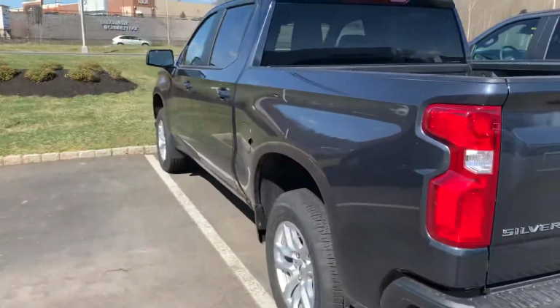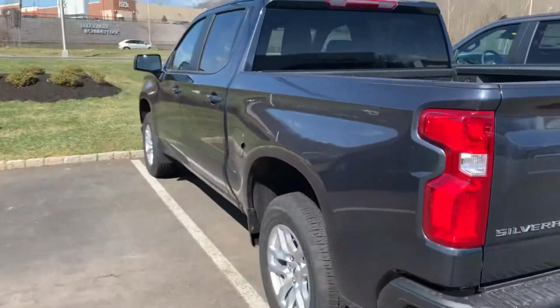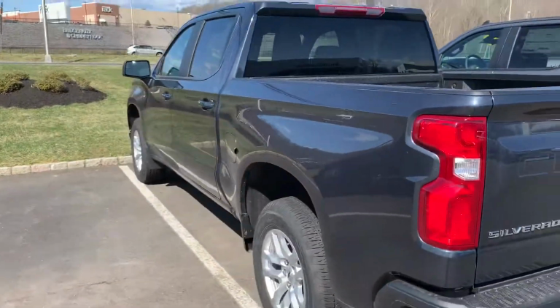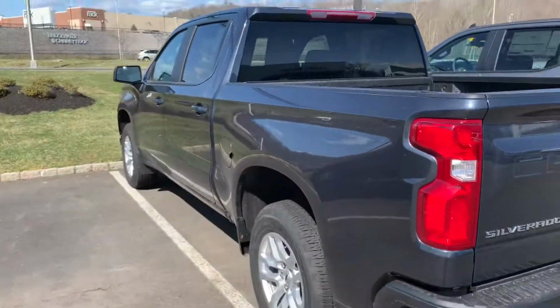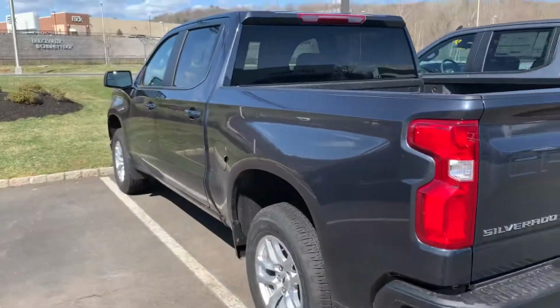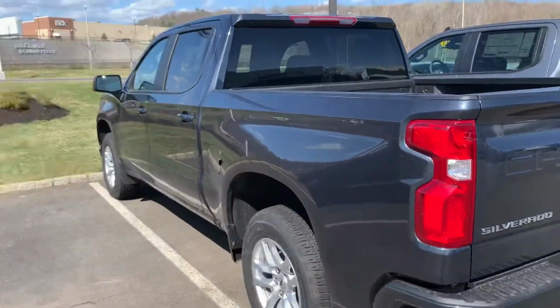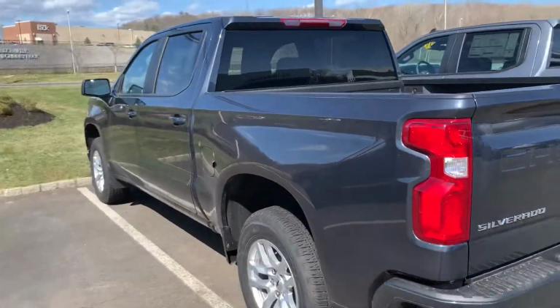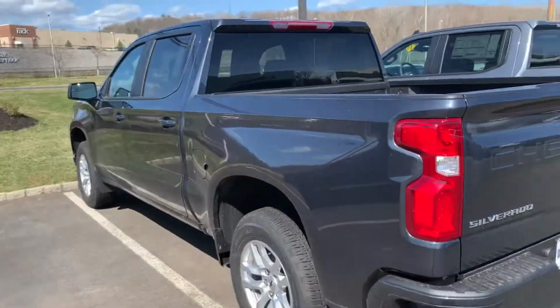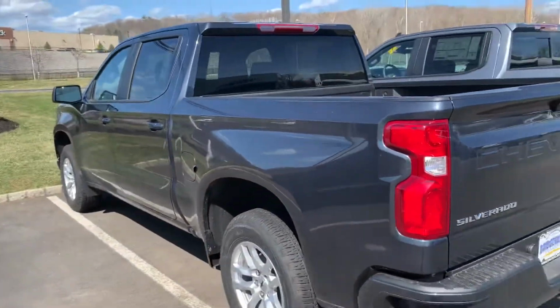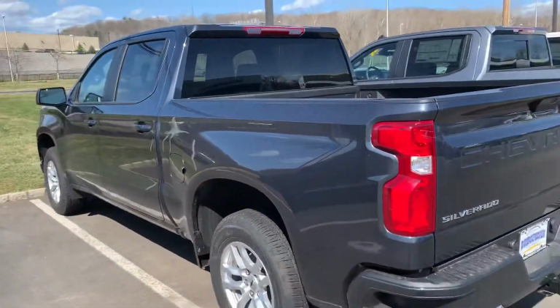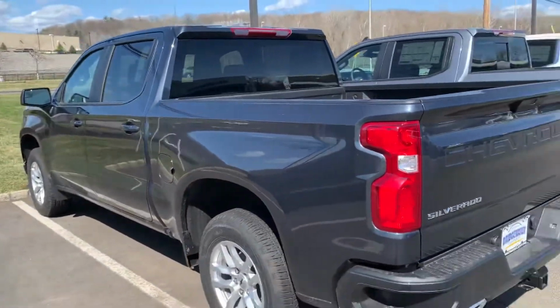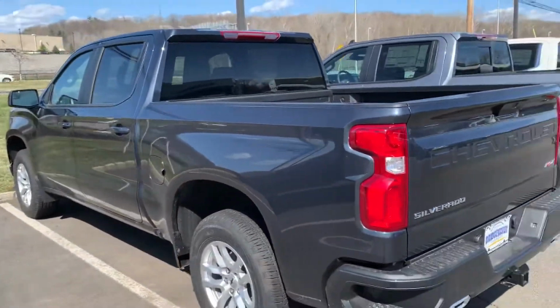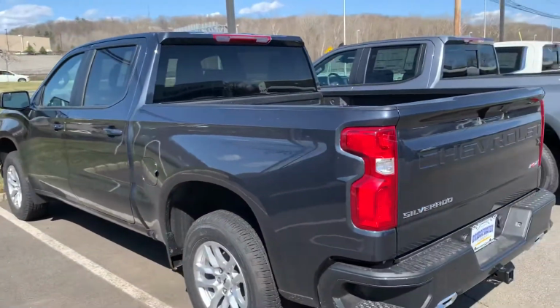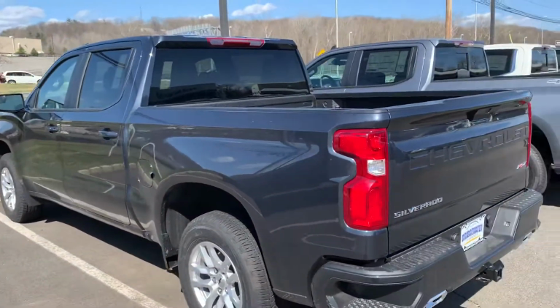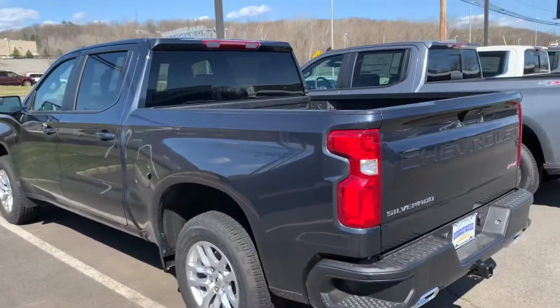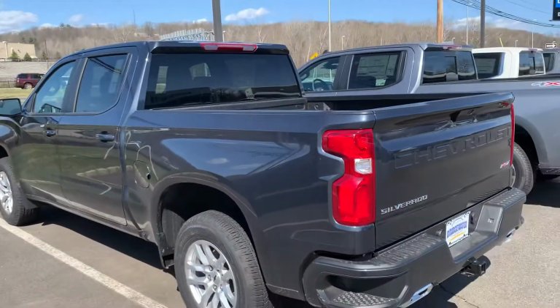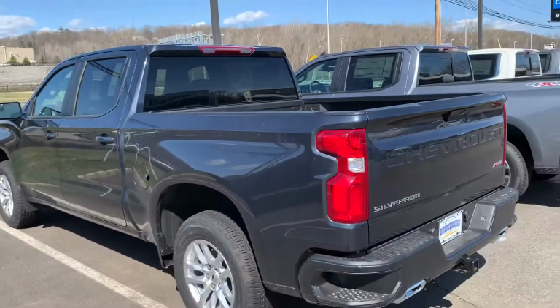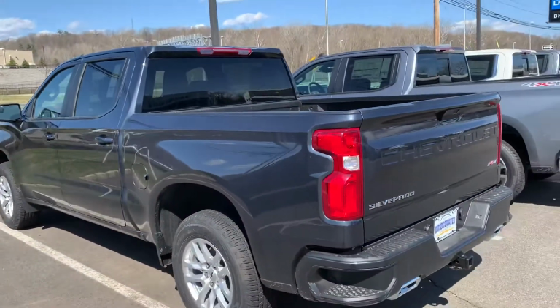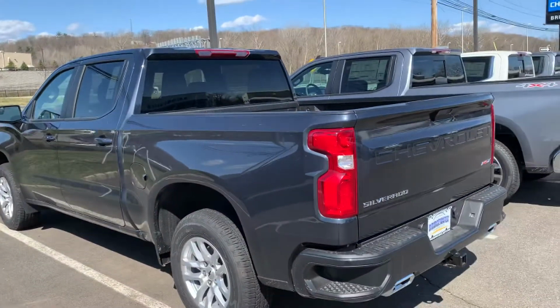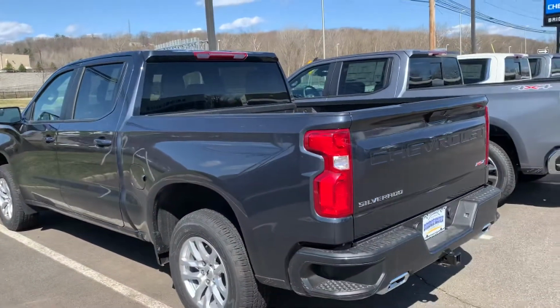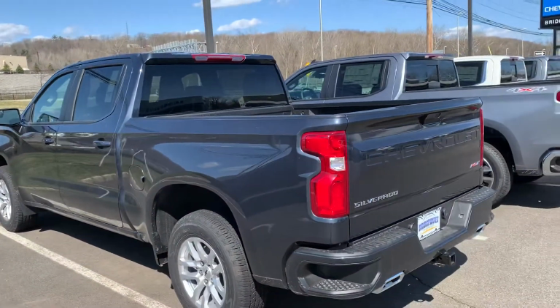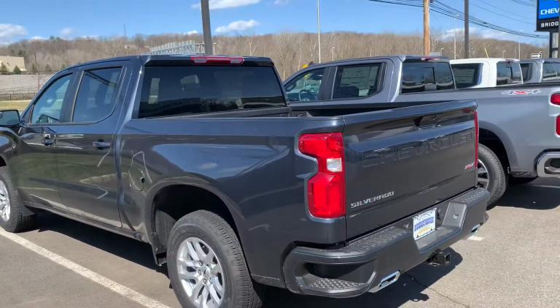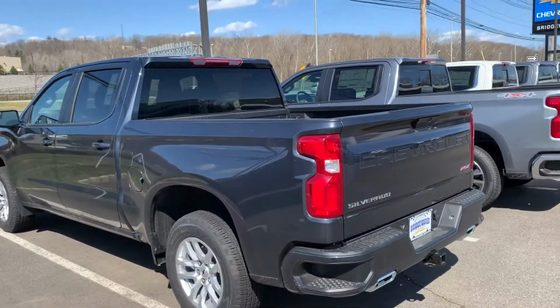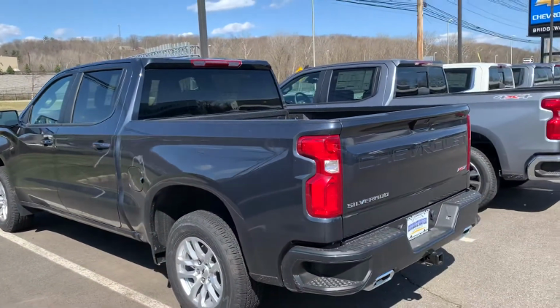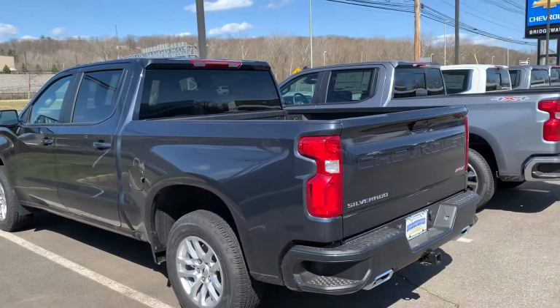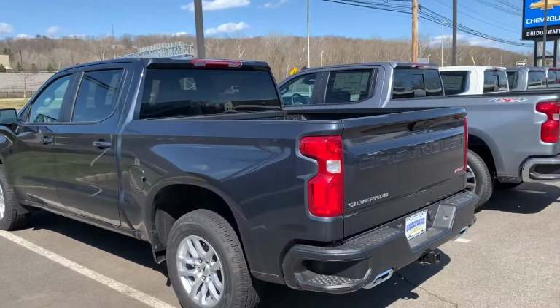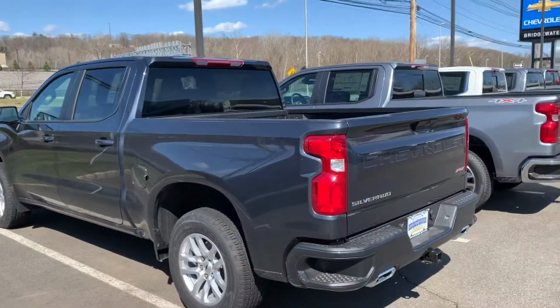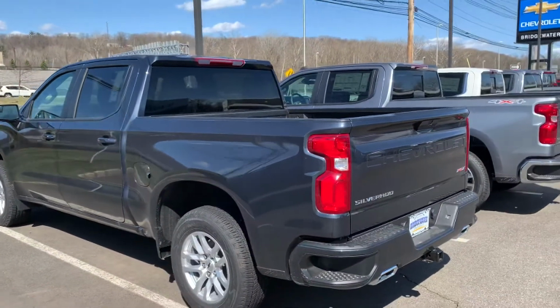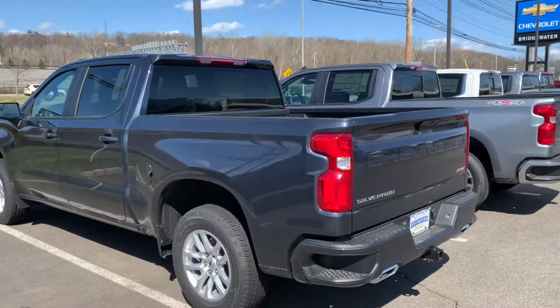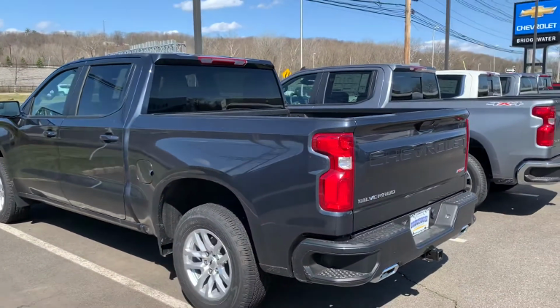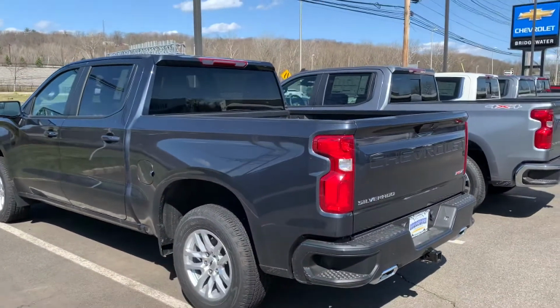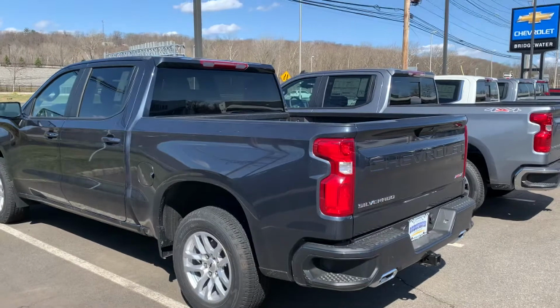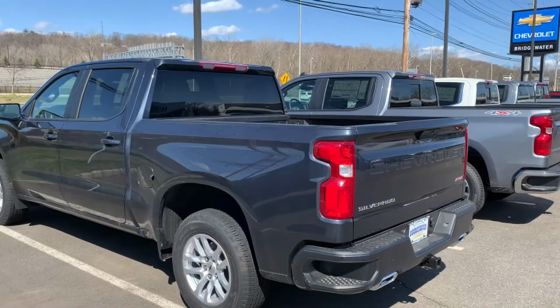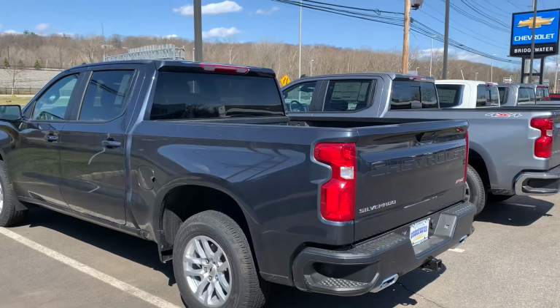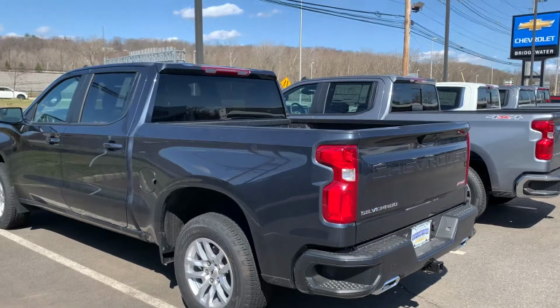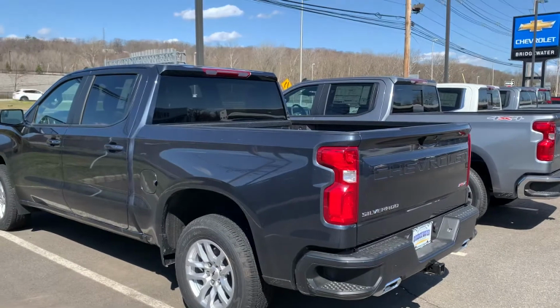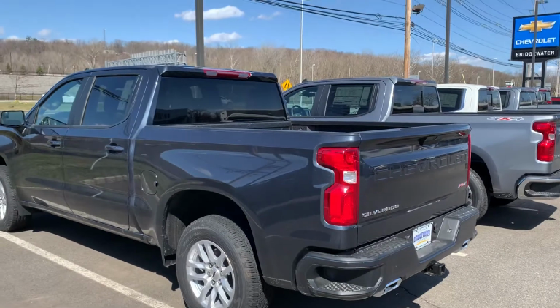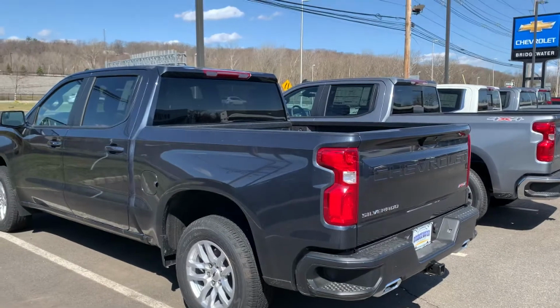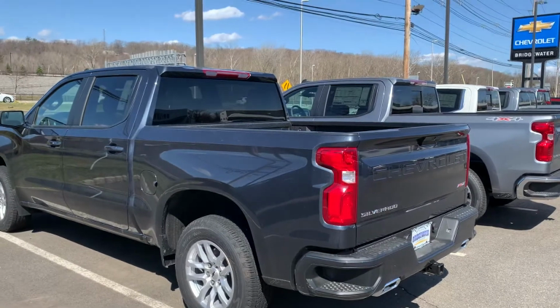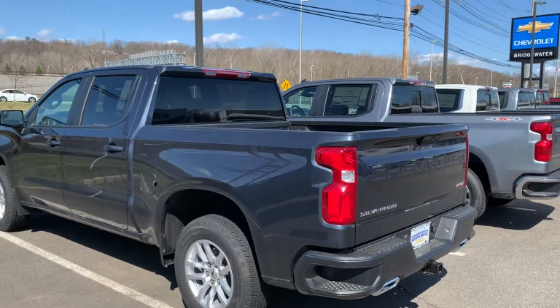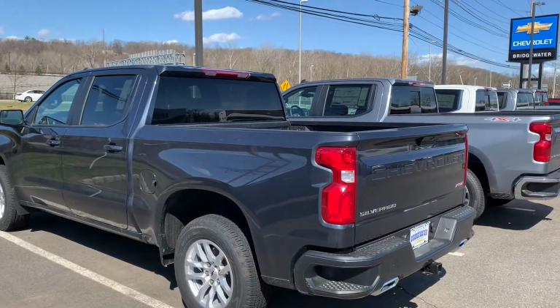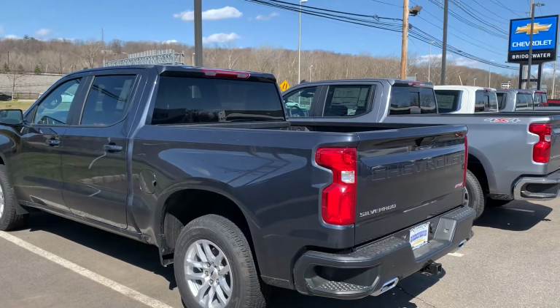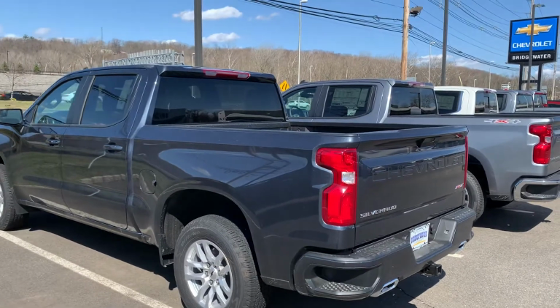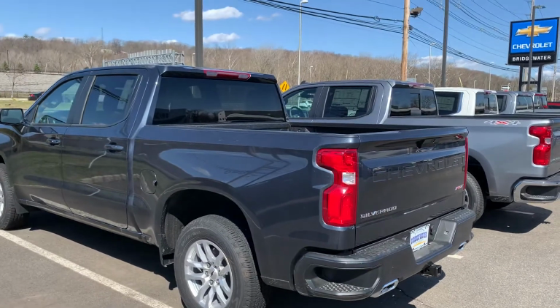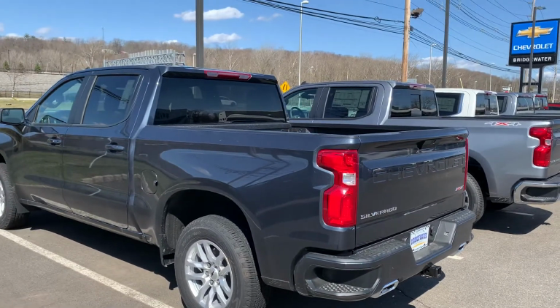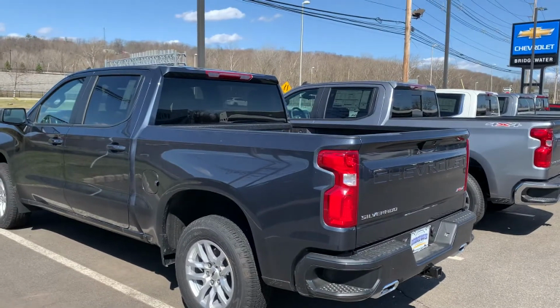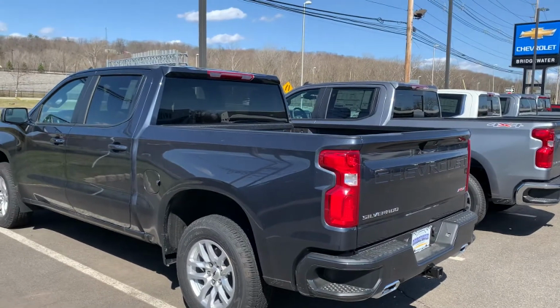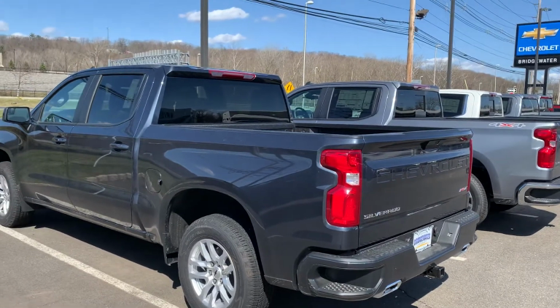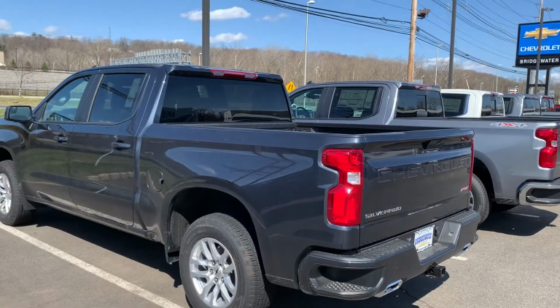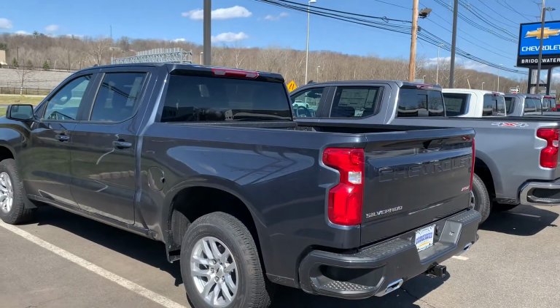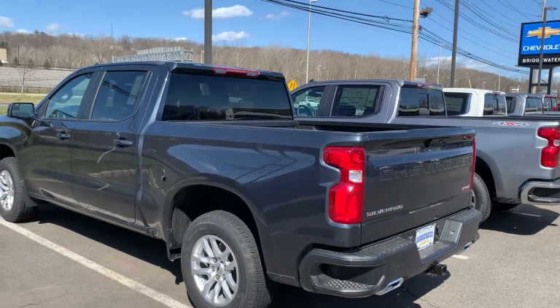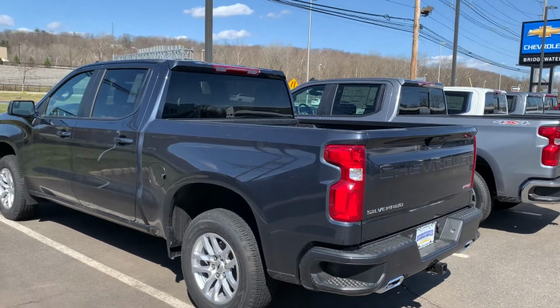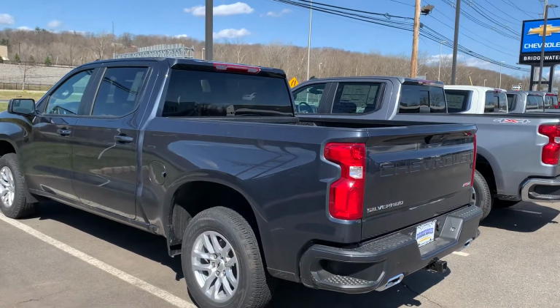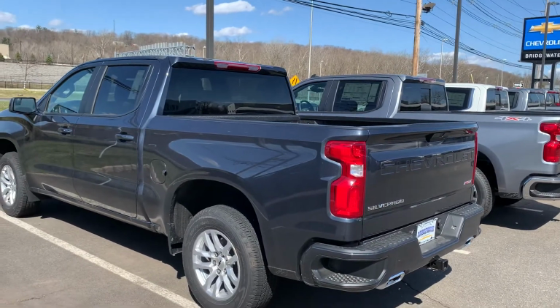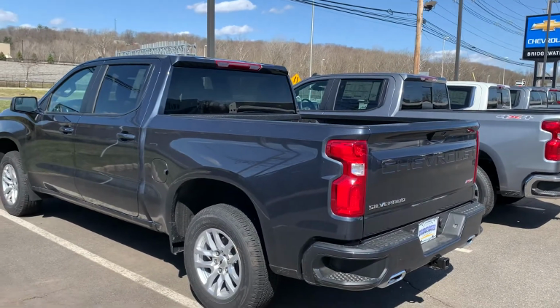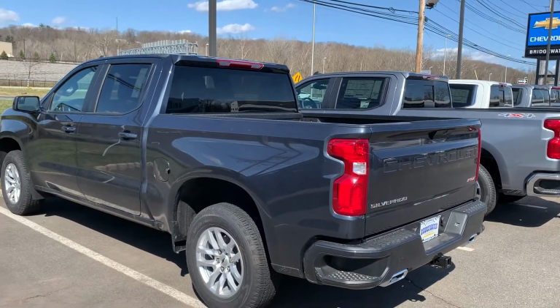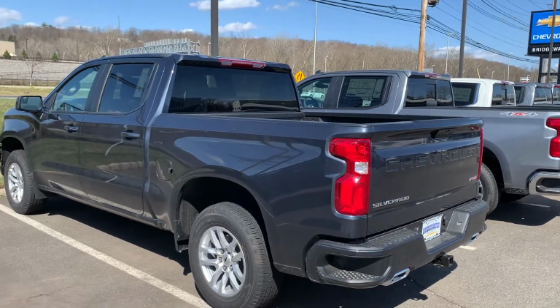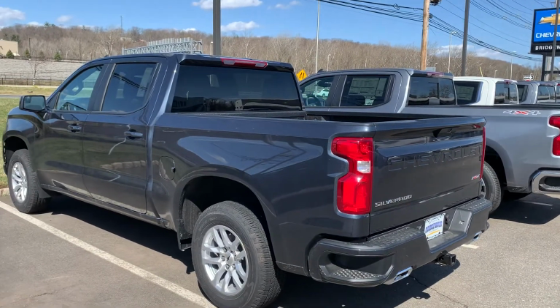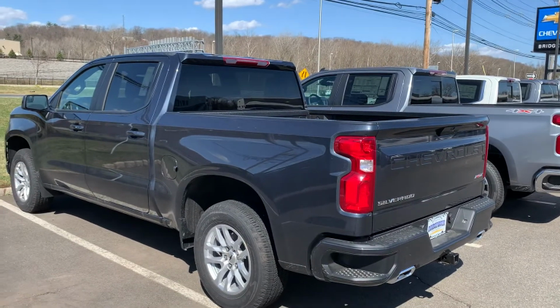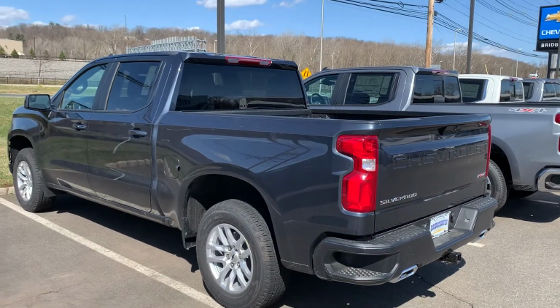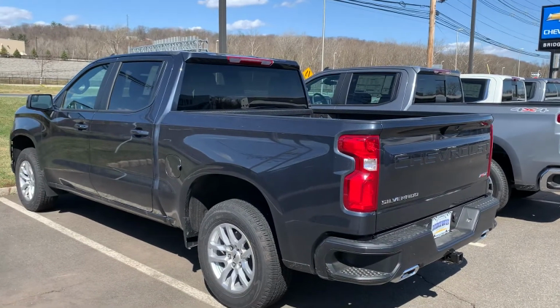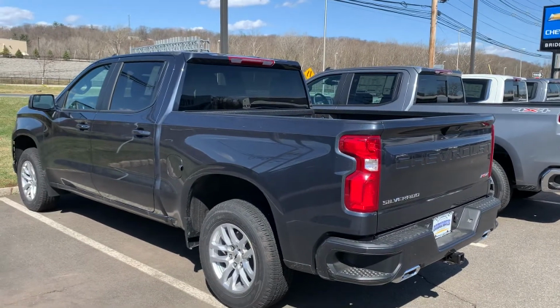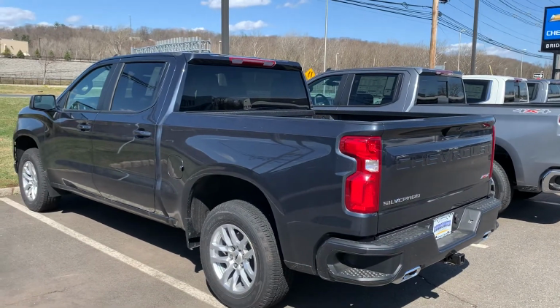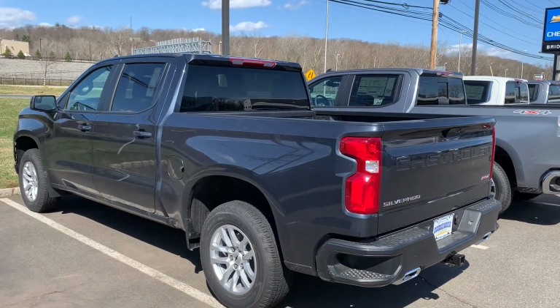Just a quick look — would love to have you come down and test drive one. Again, Jim at Bridgewater Chevy. Hope to talk to you soon.